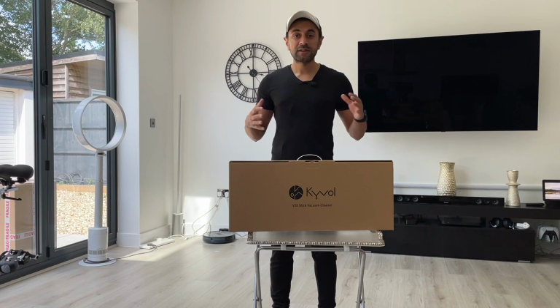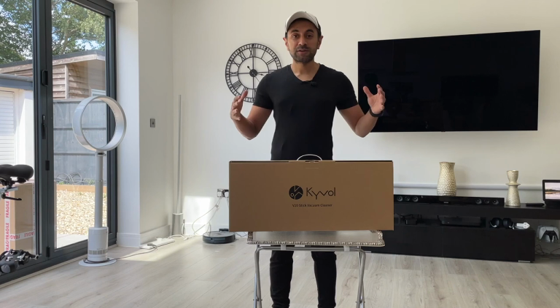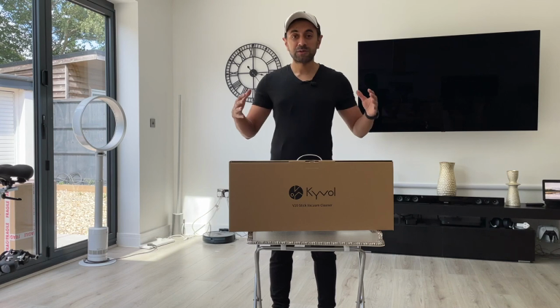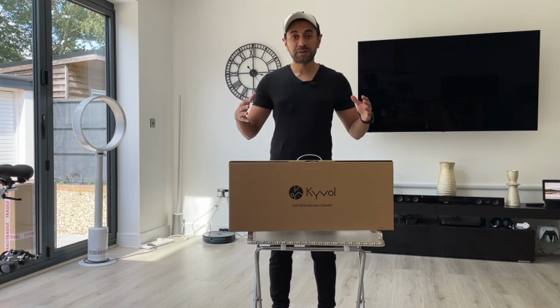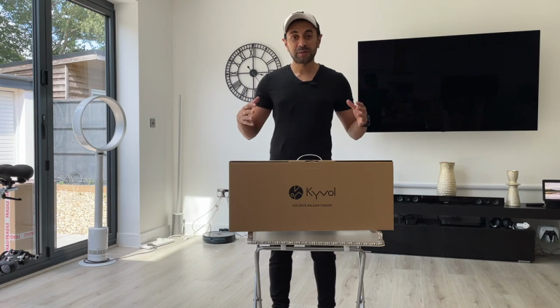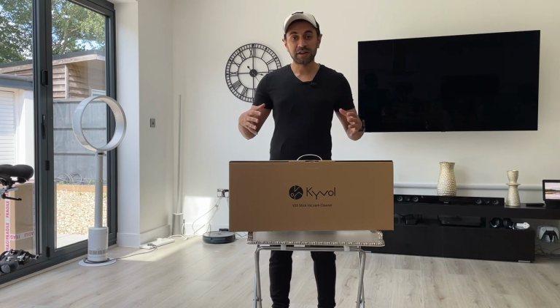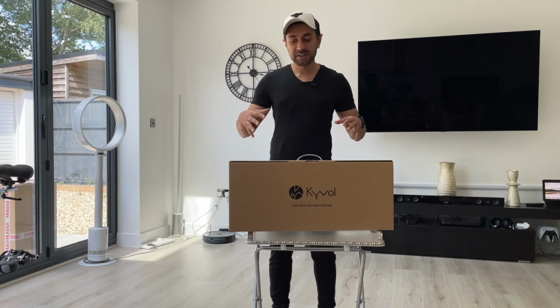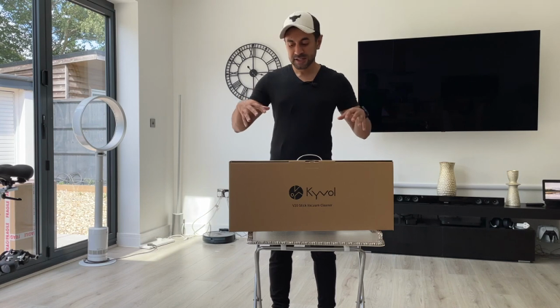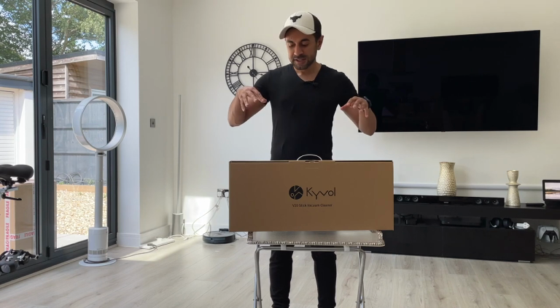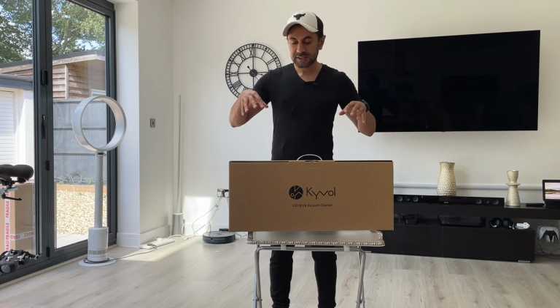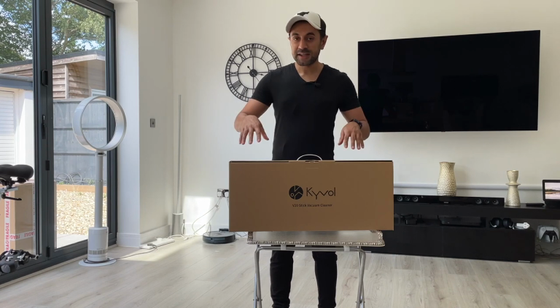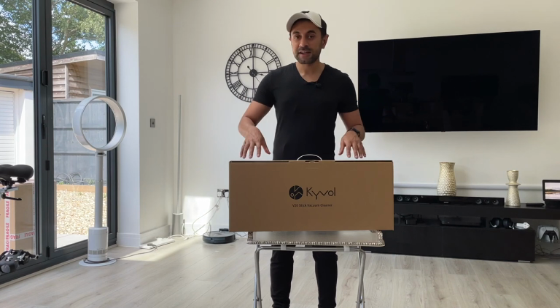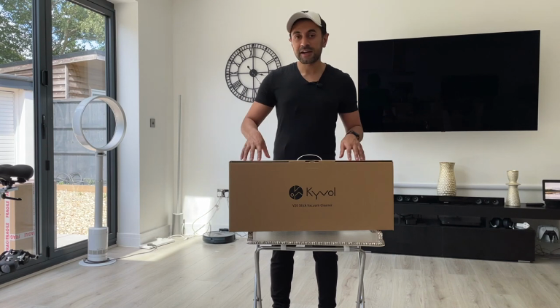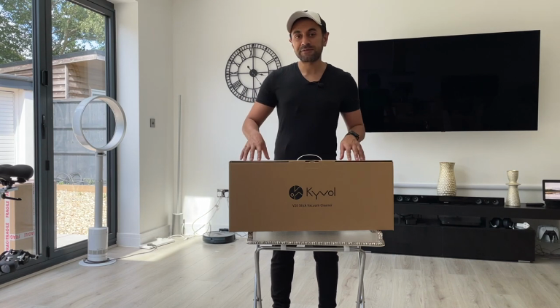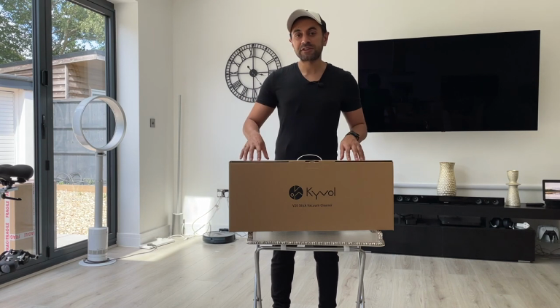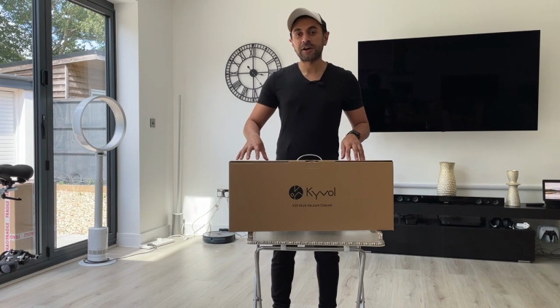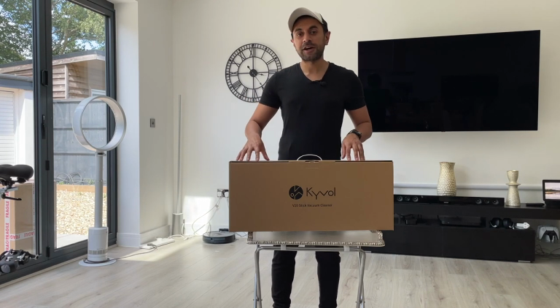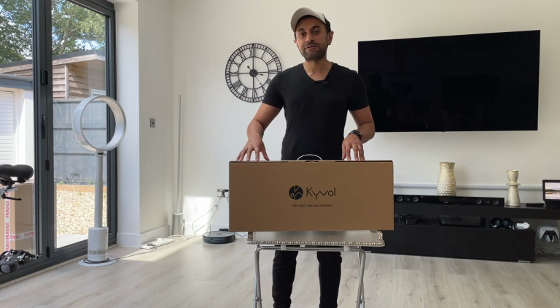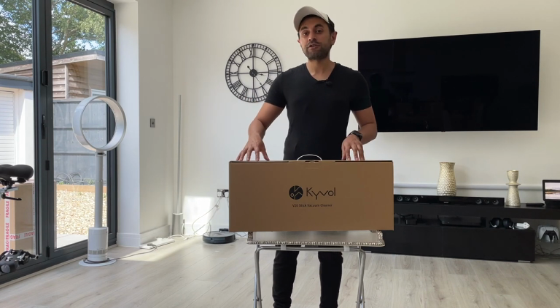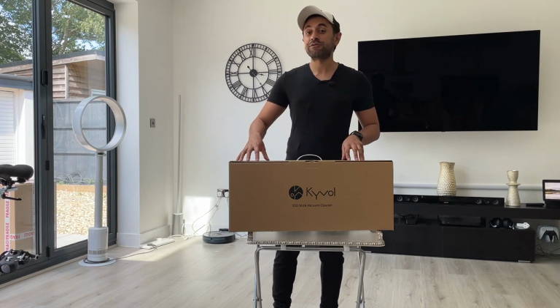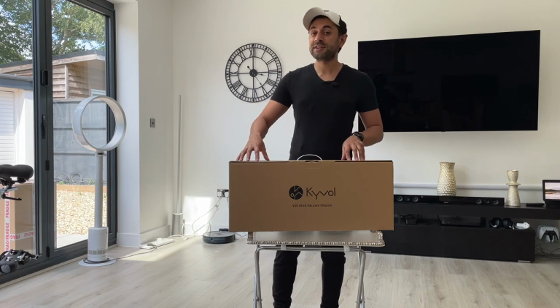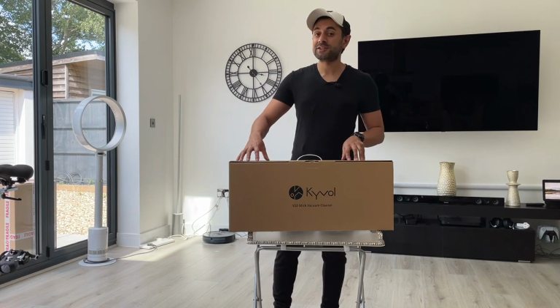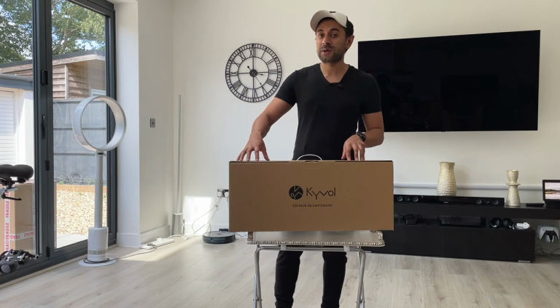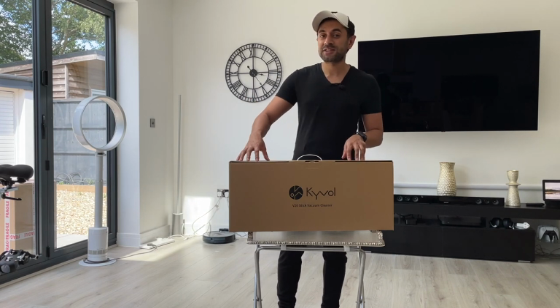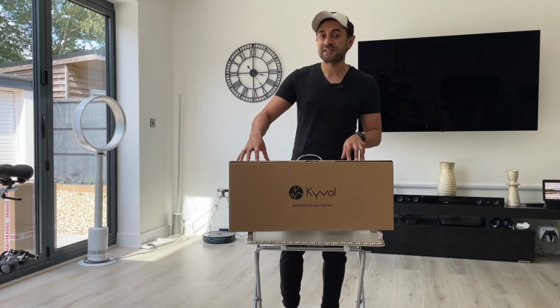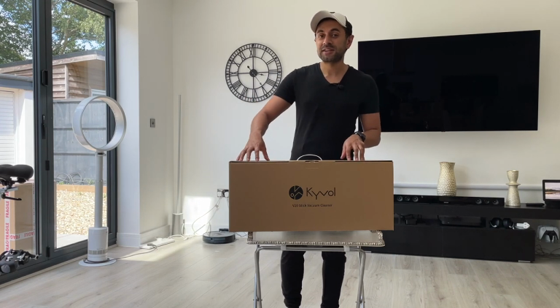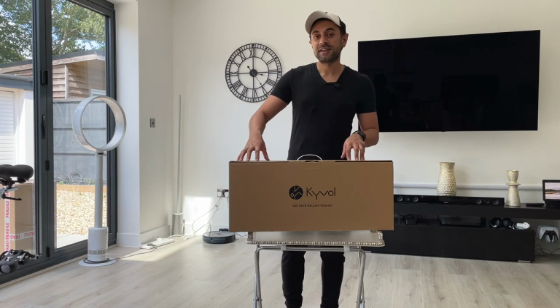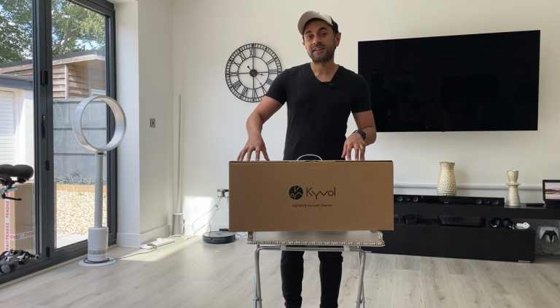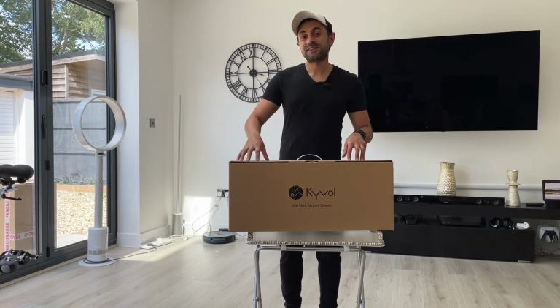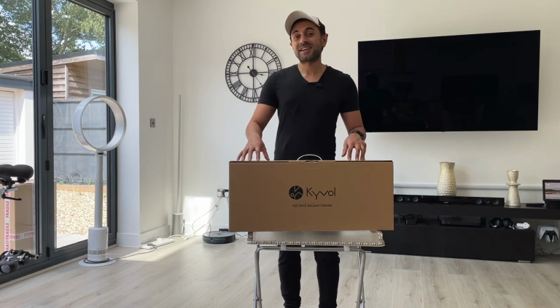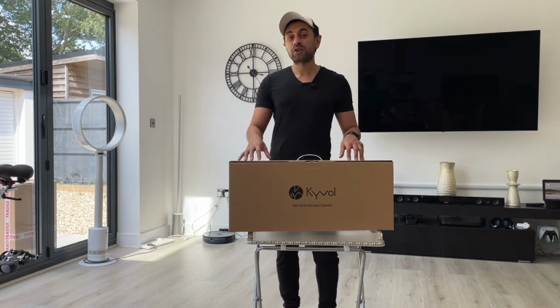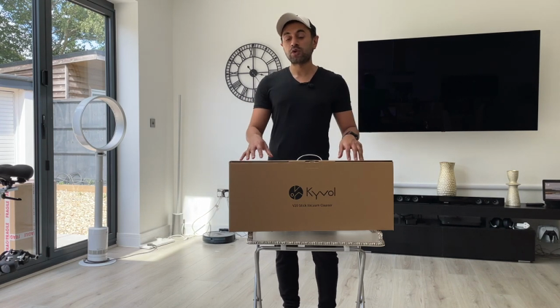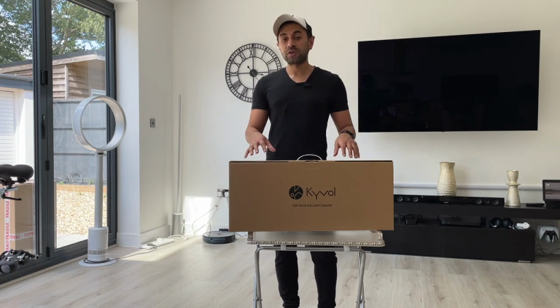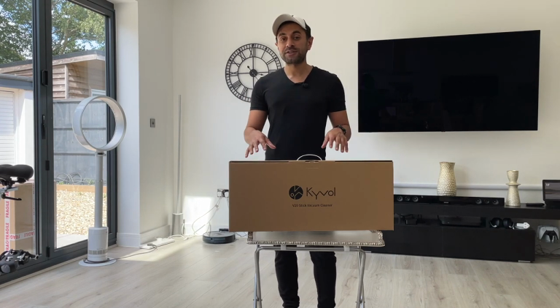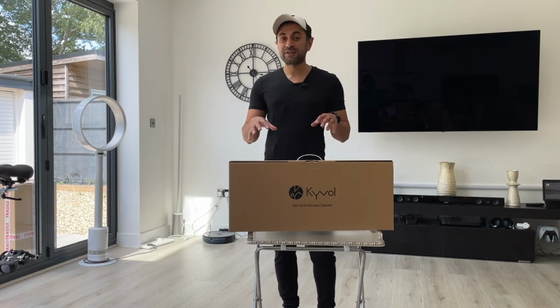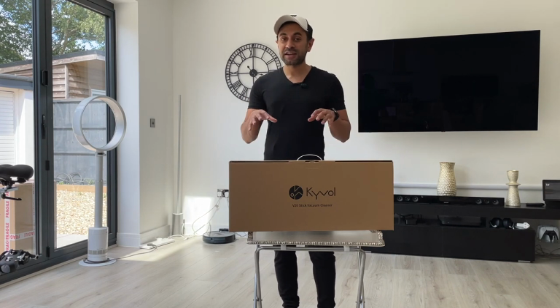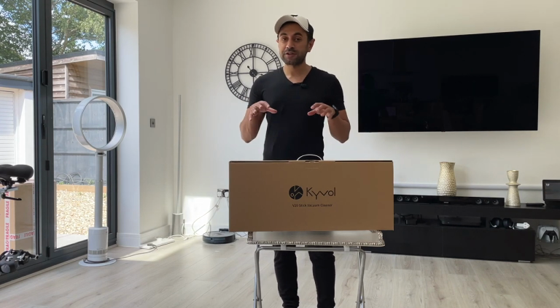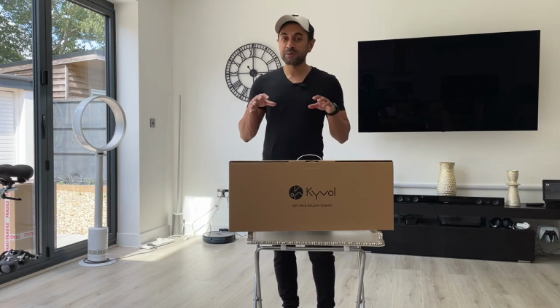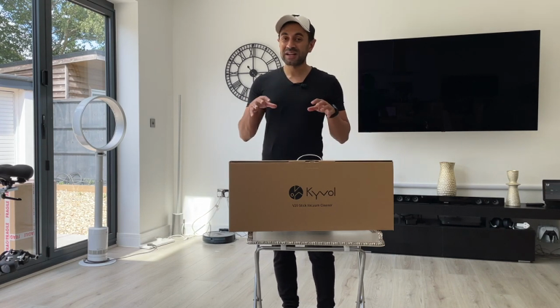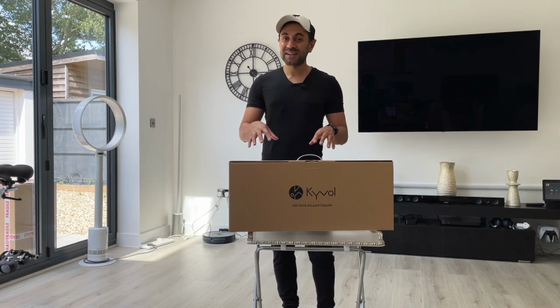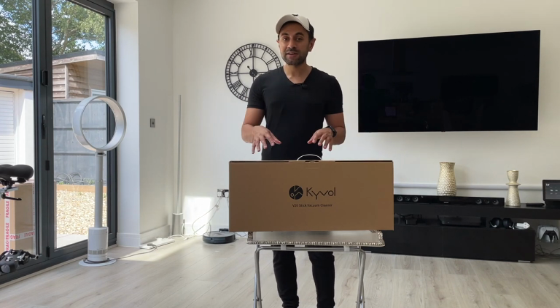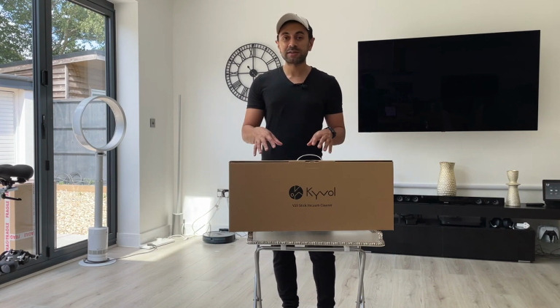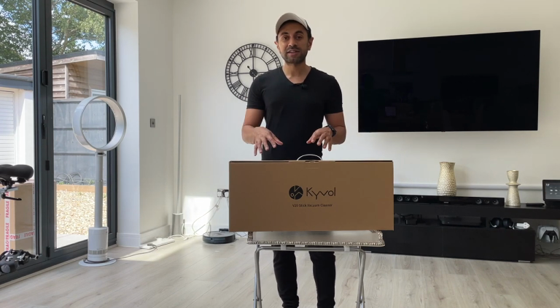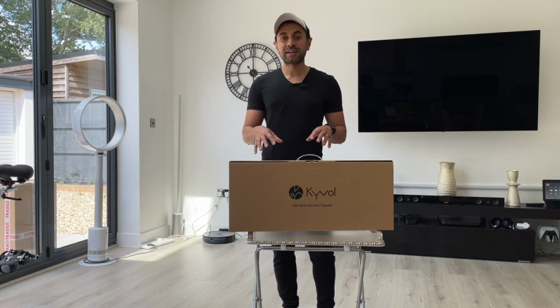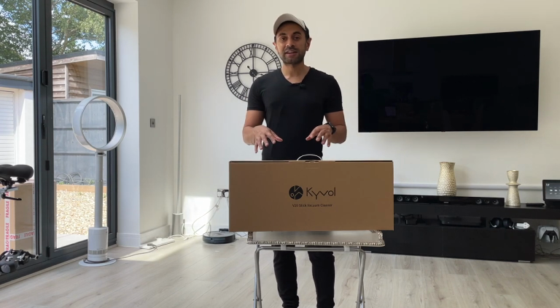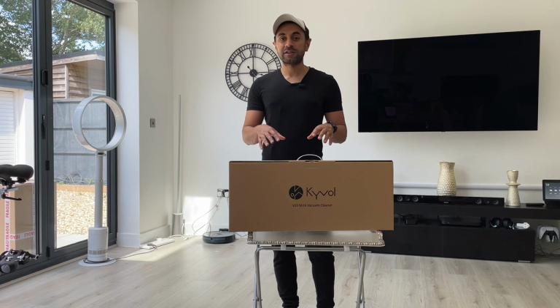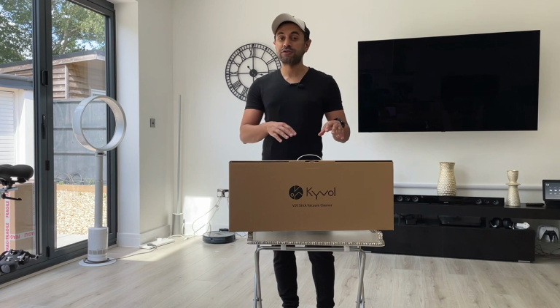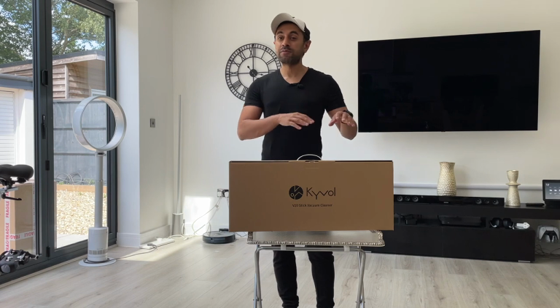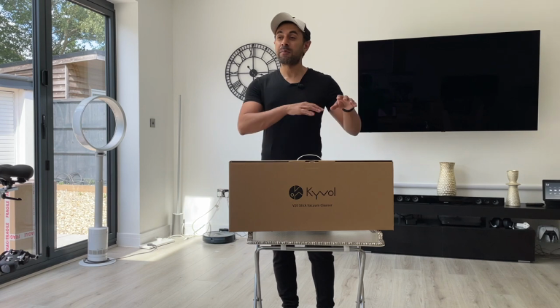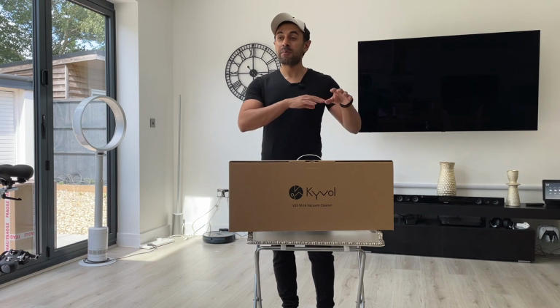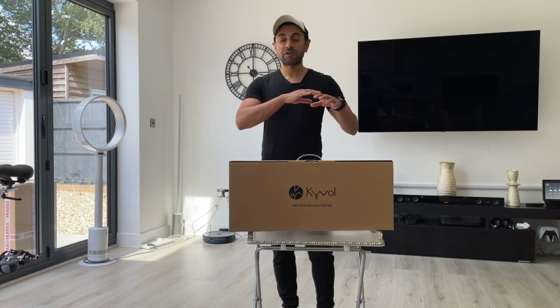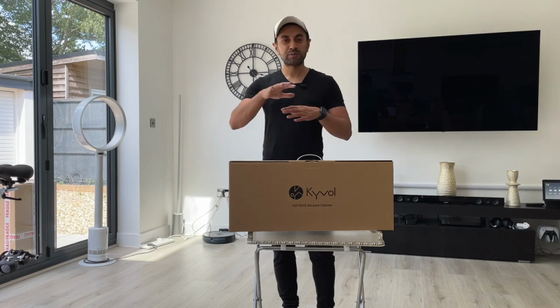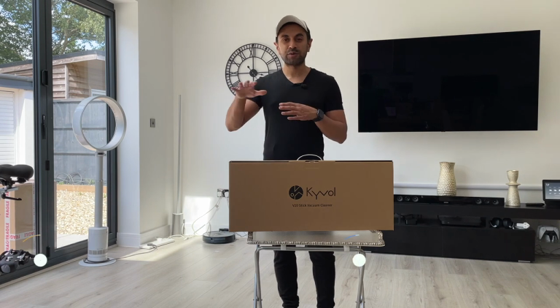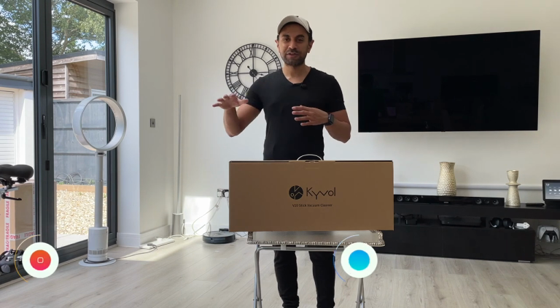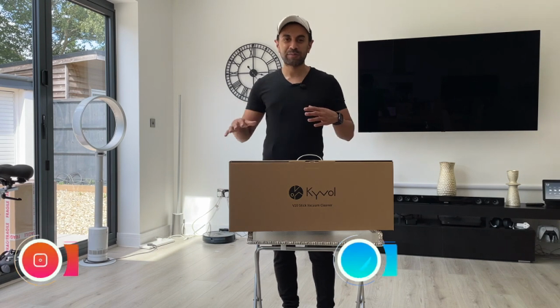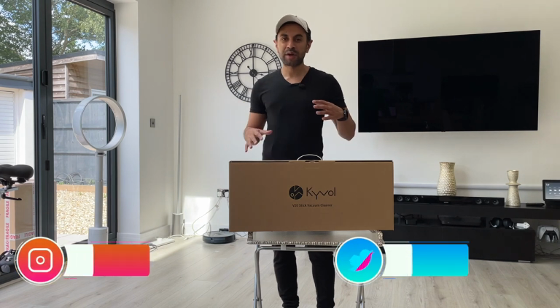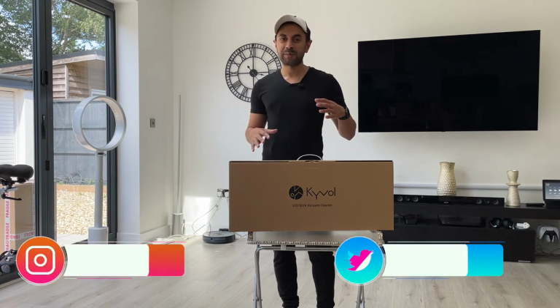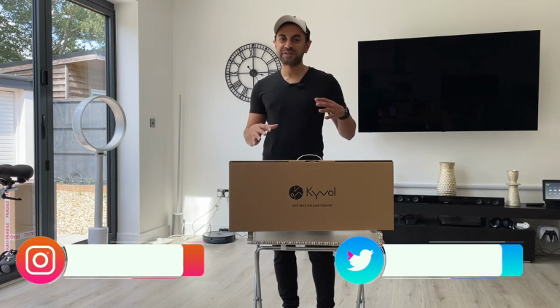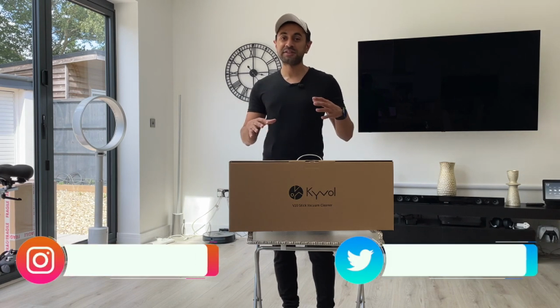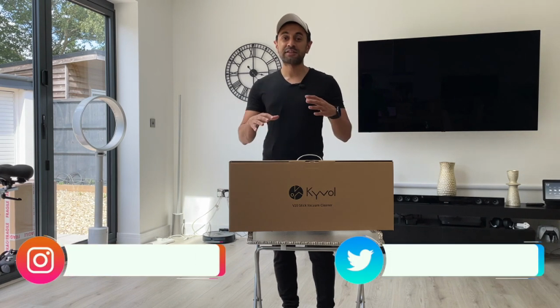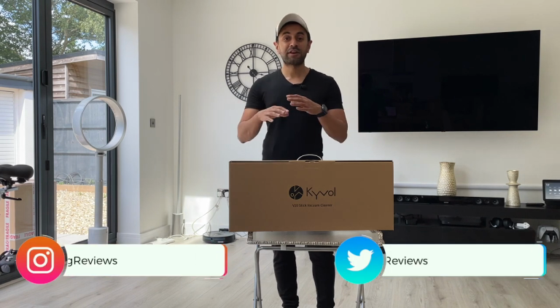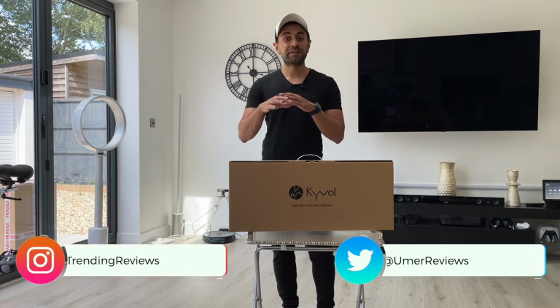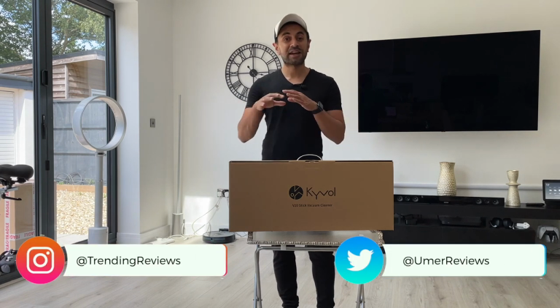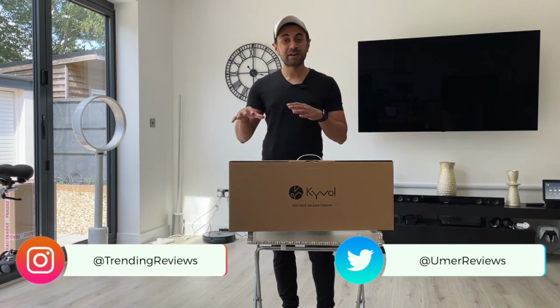What's up guys, today I have the Kaival V20. It's a cordless vacuum cleaner that can do multiple different purposes around the house.